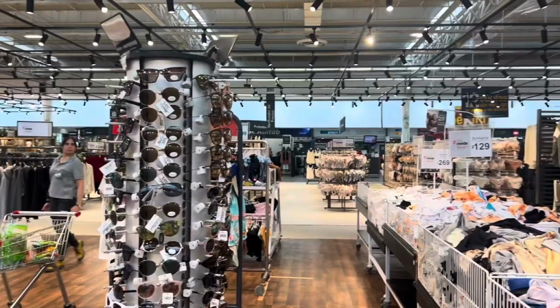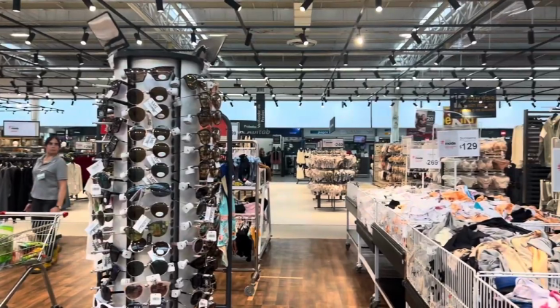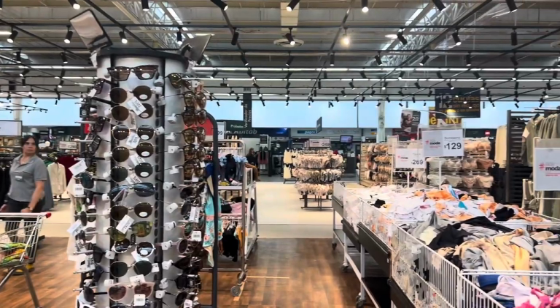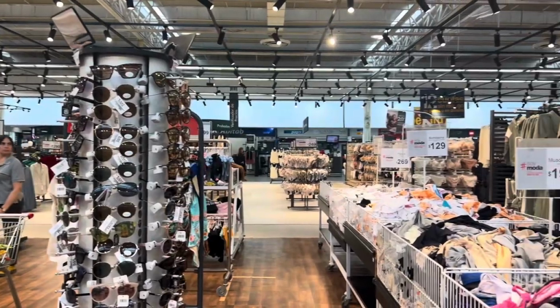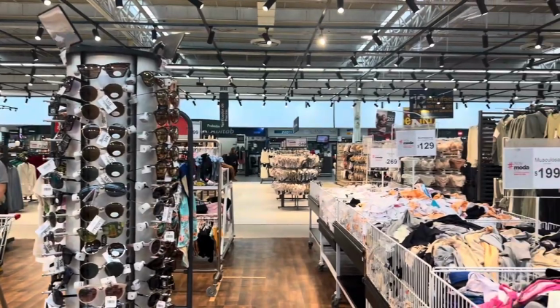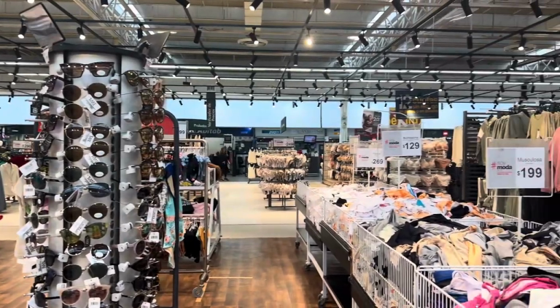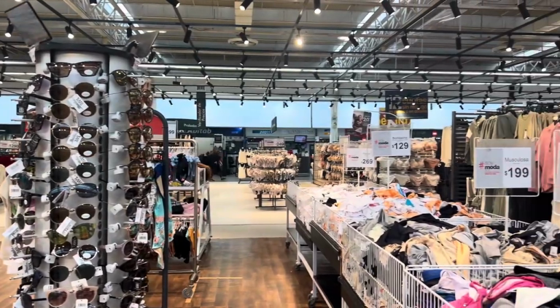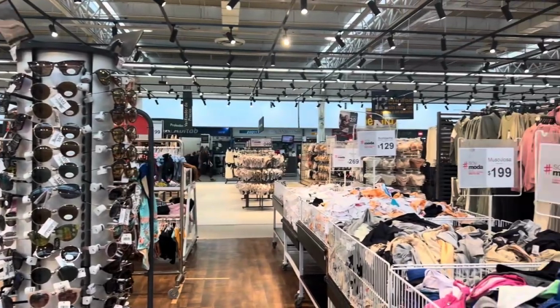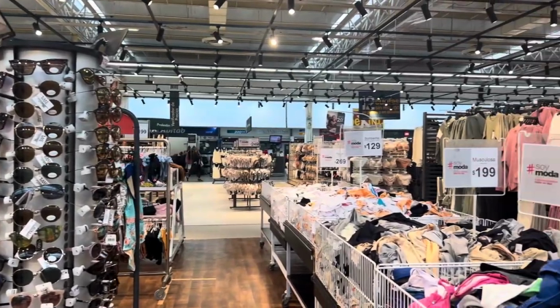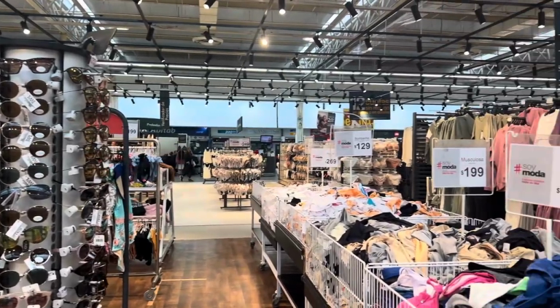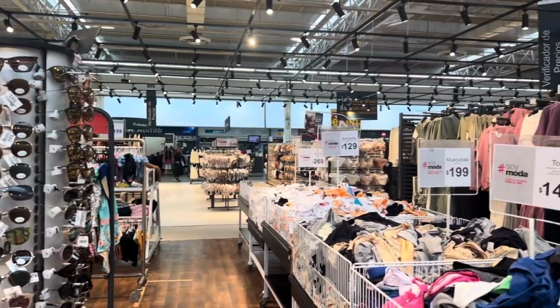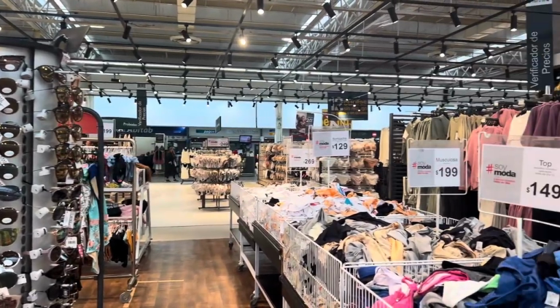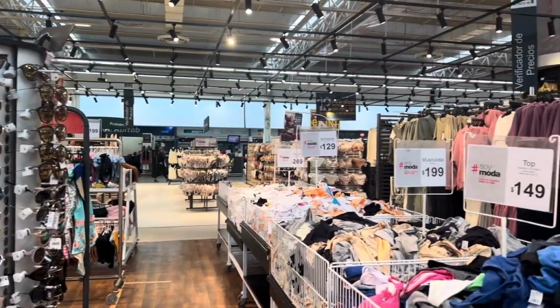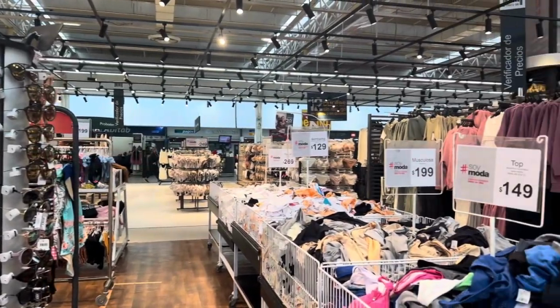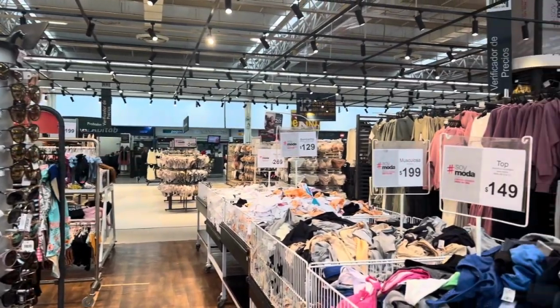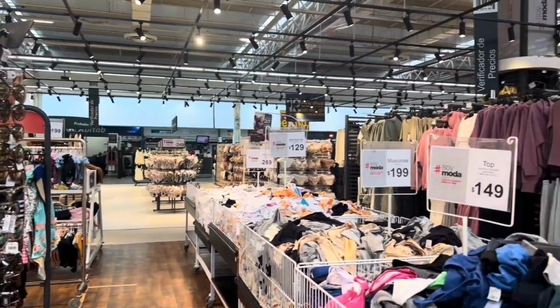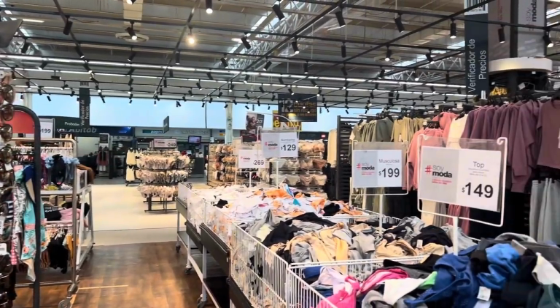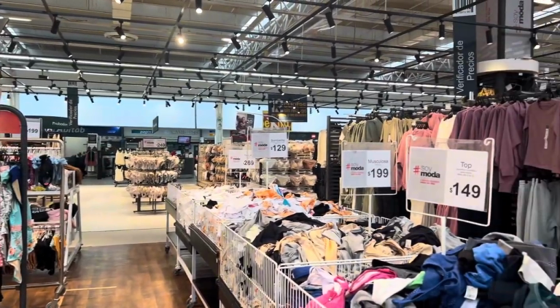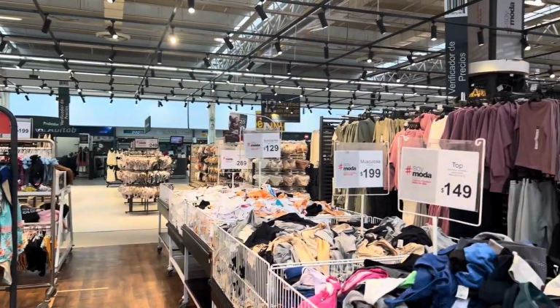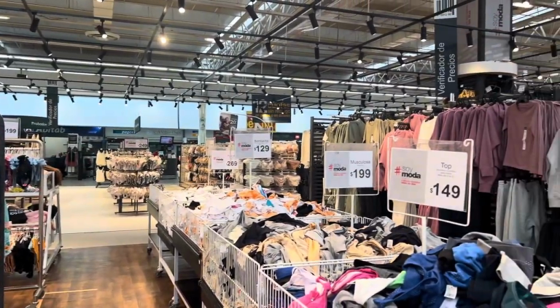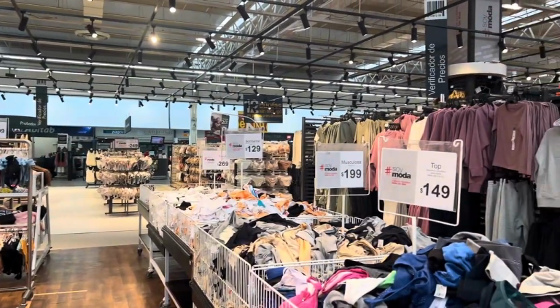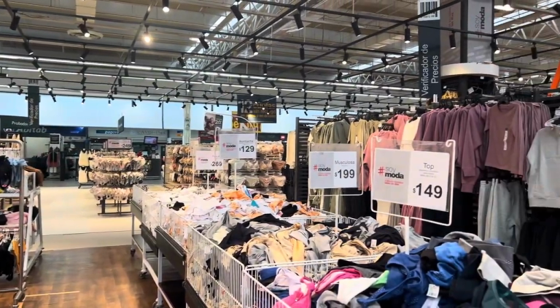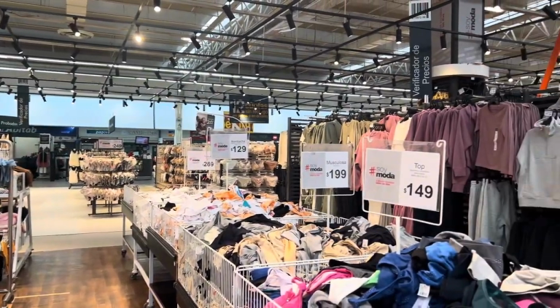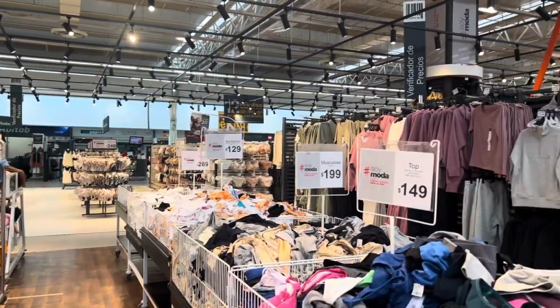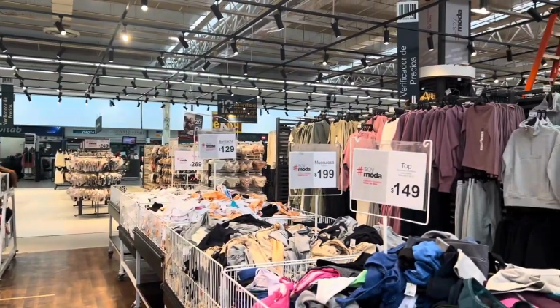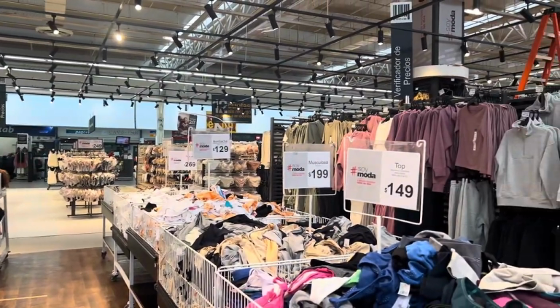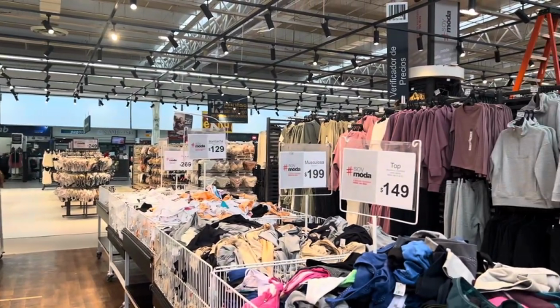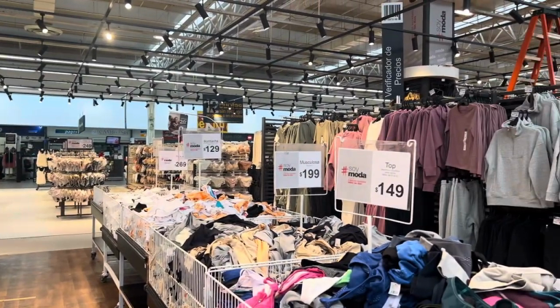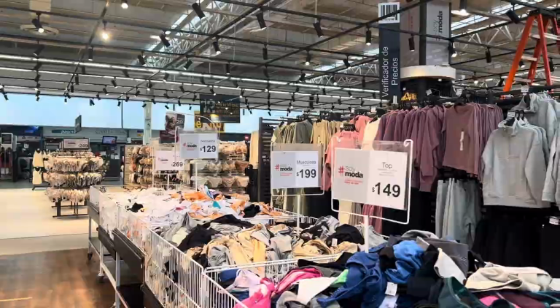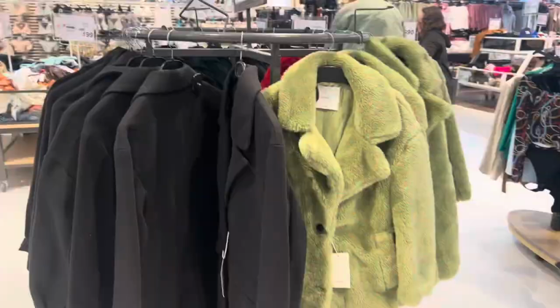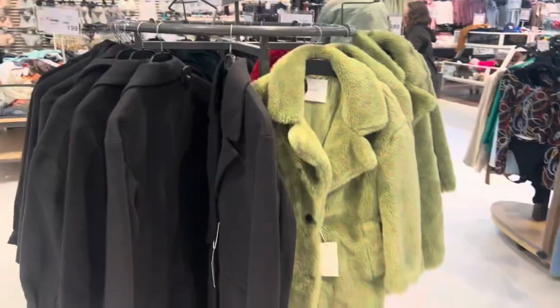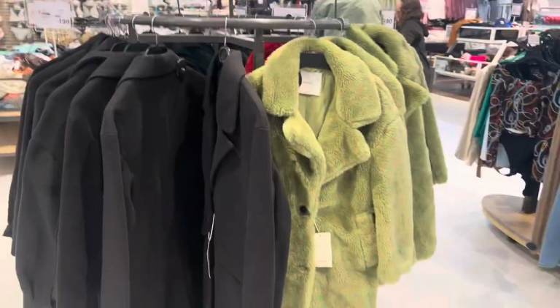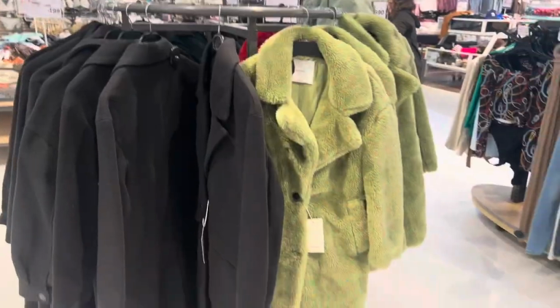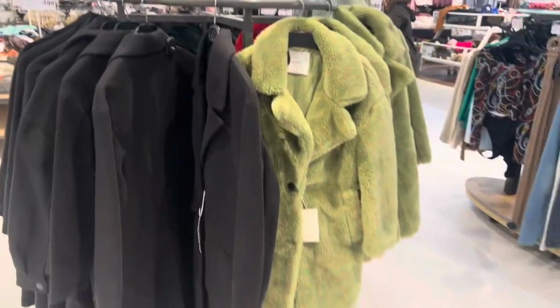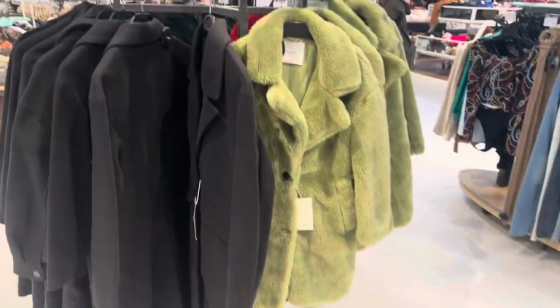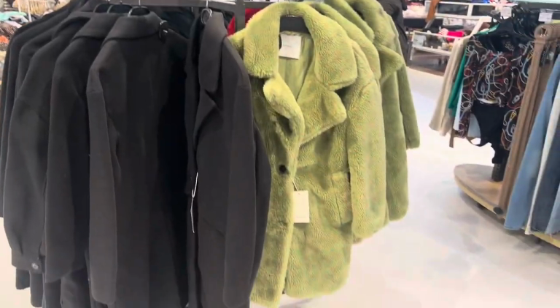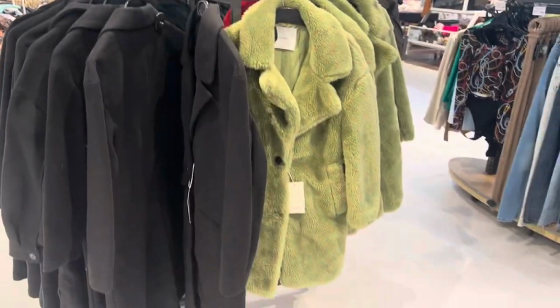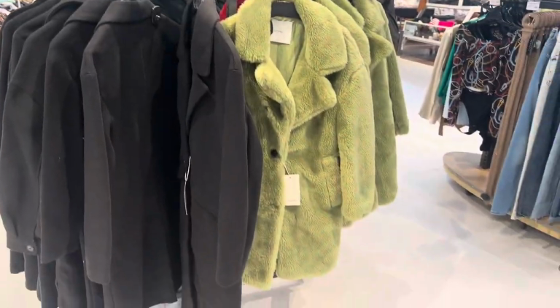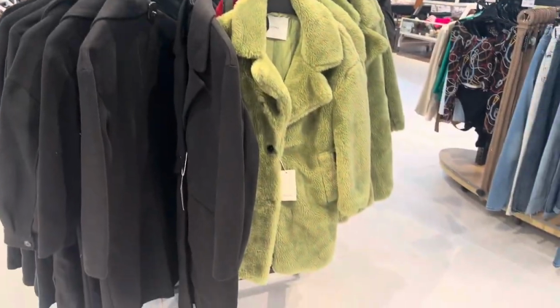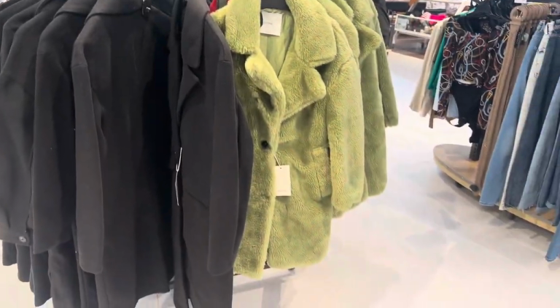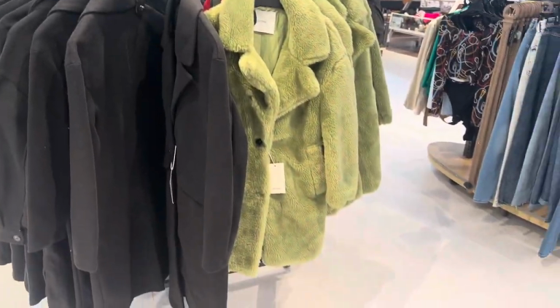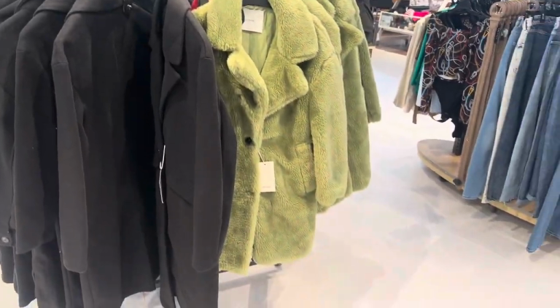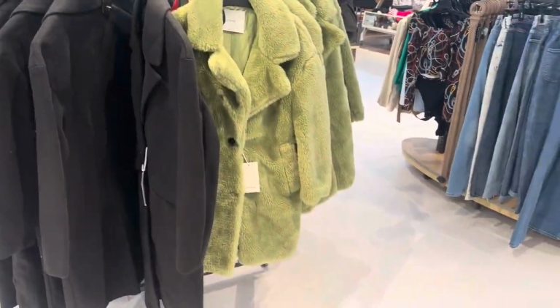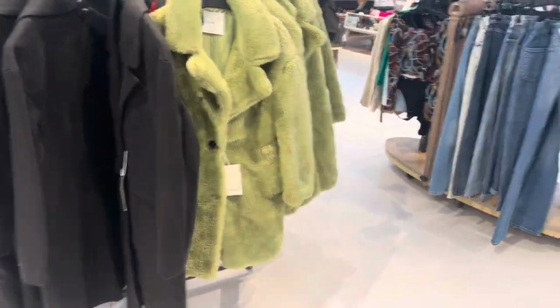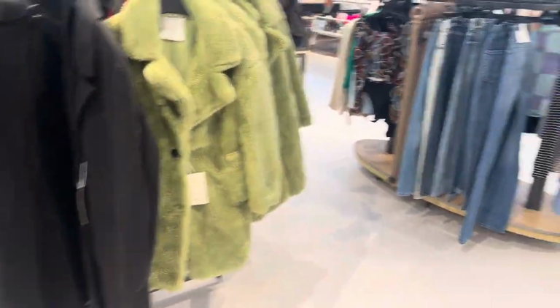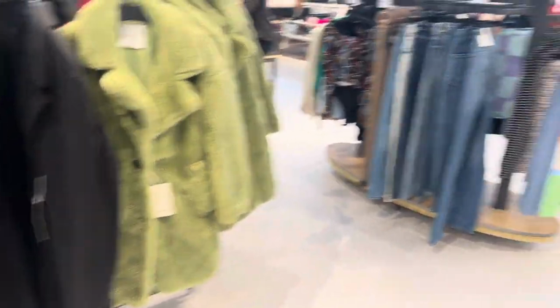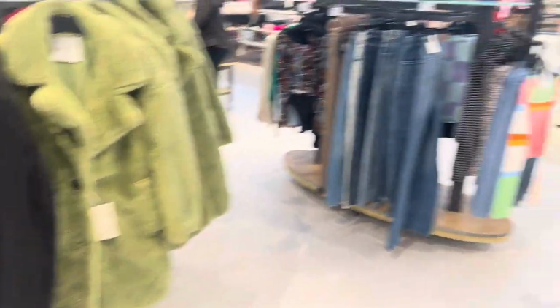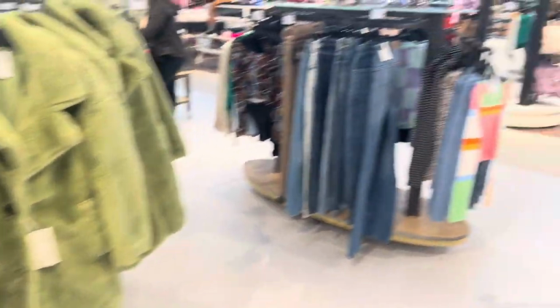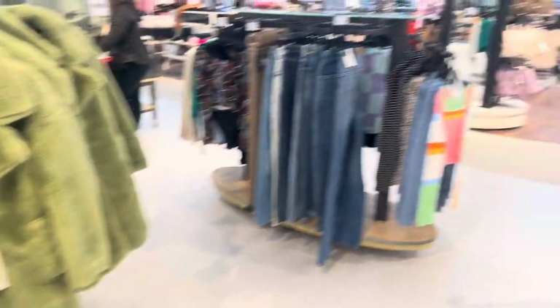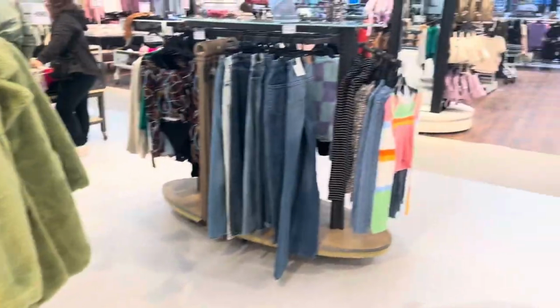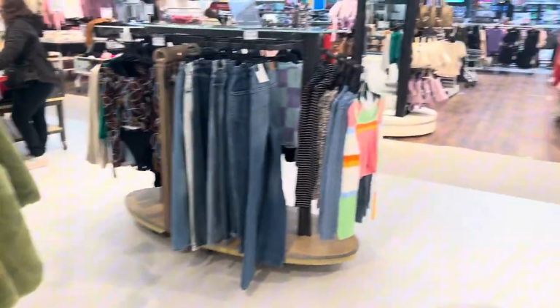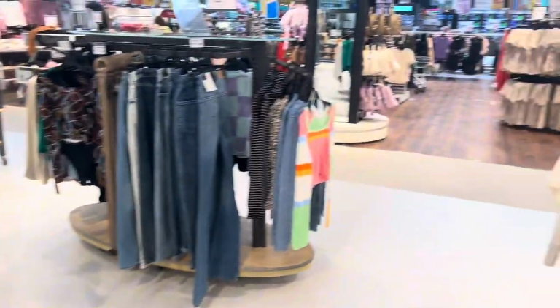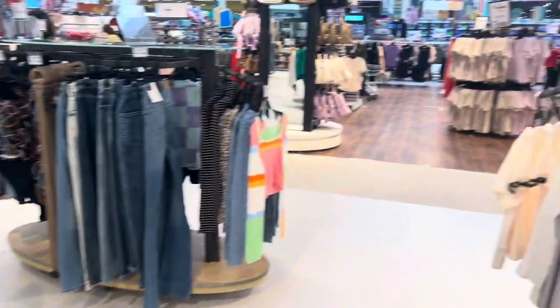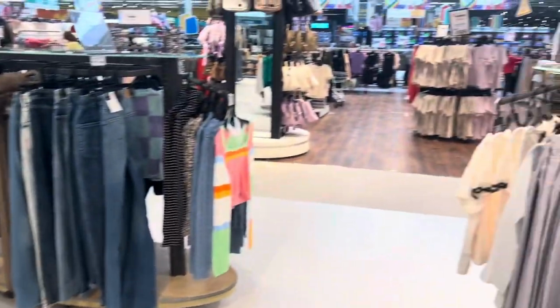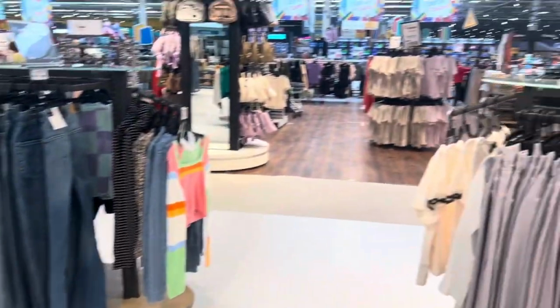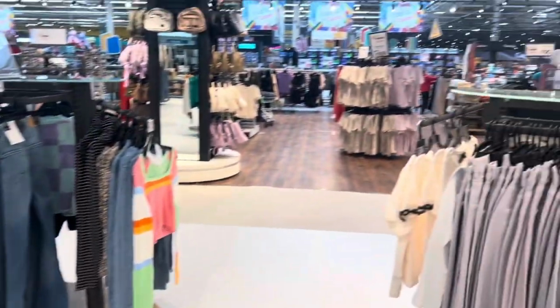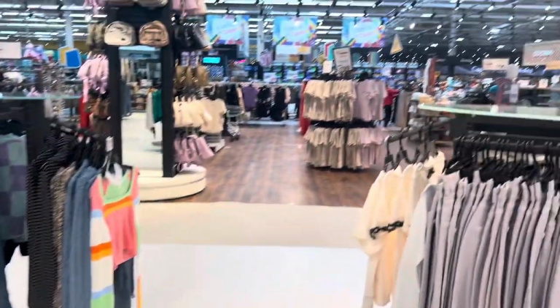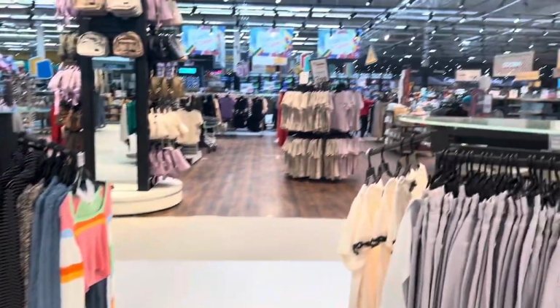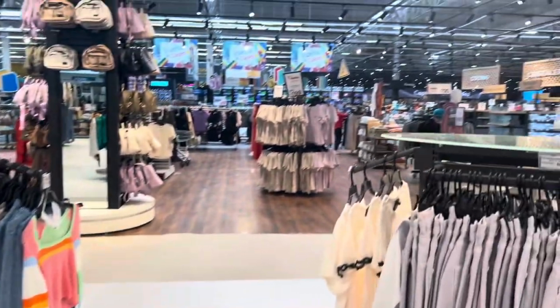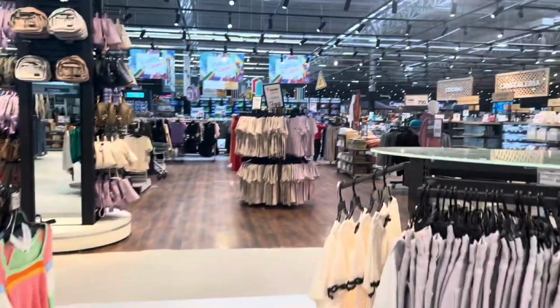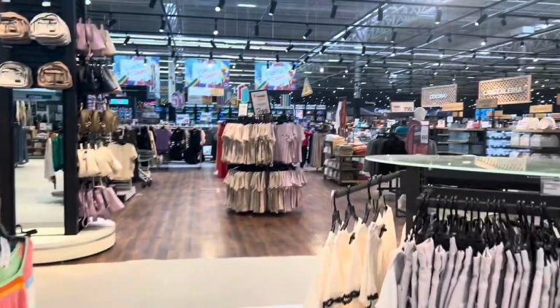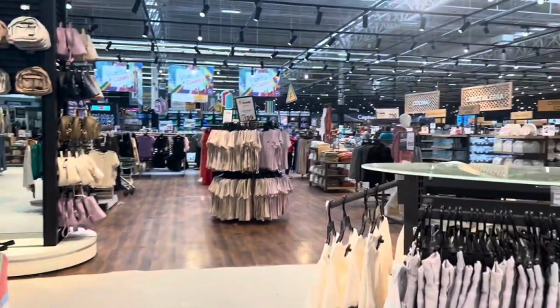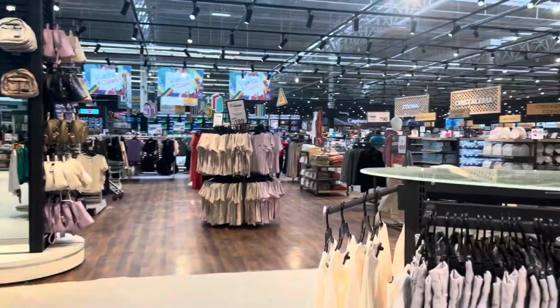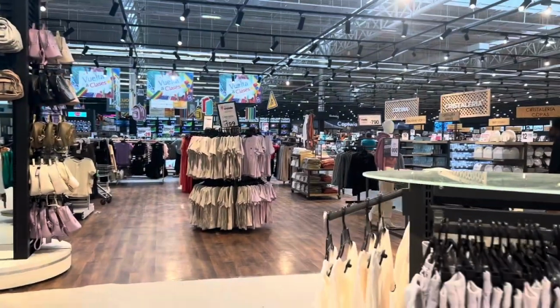They also have clothing here. They have a women's section, a men's section, a kids section, and a baby section.